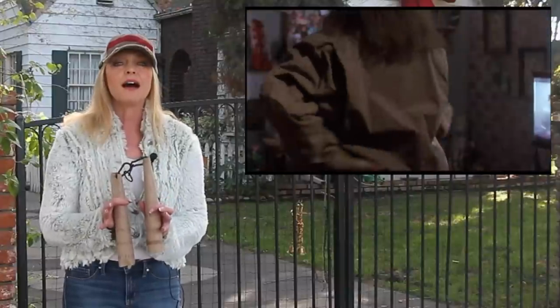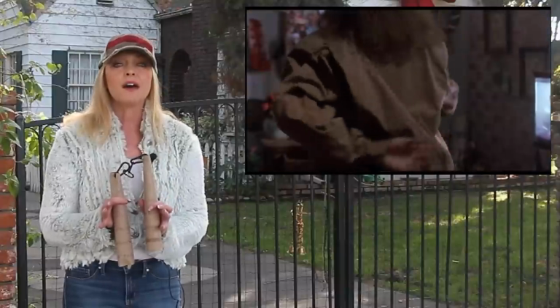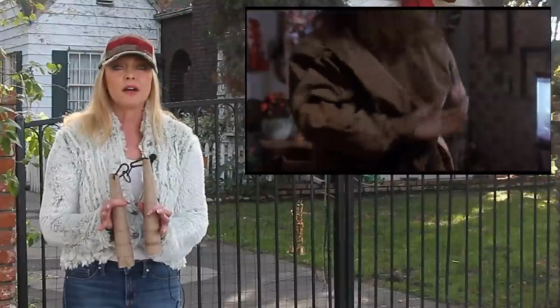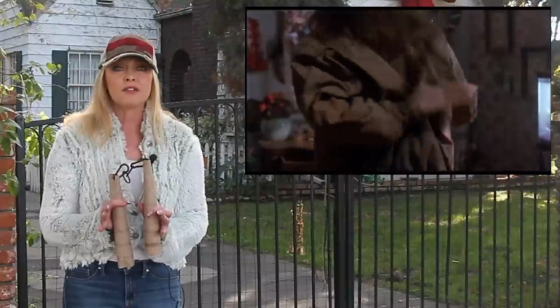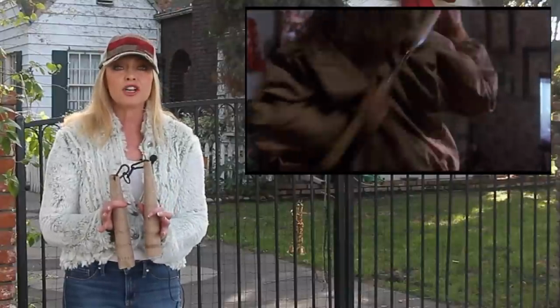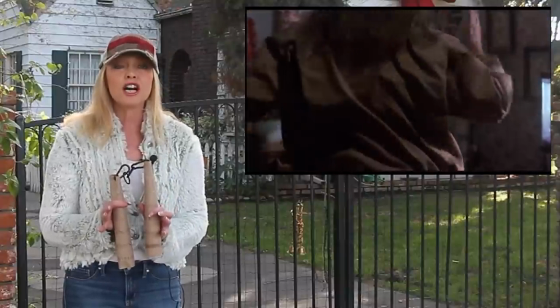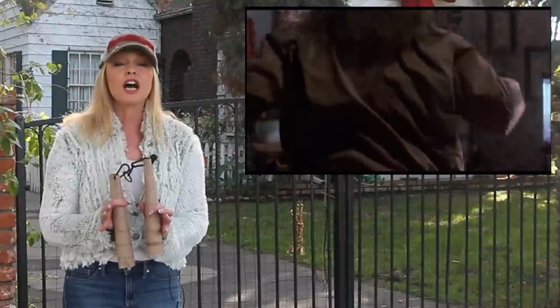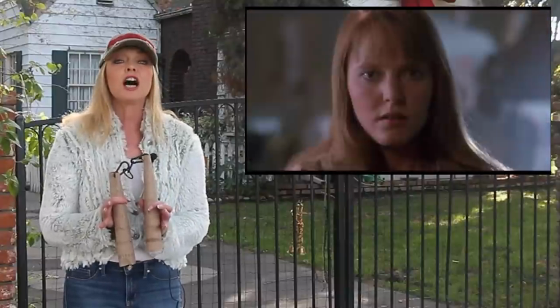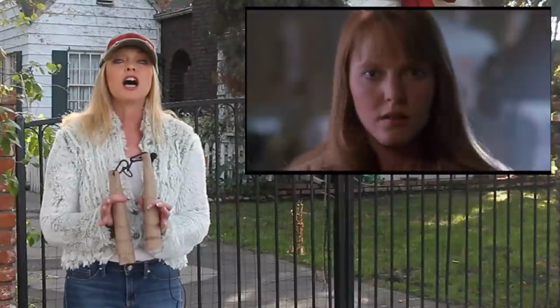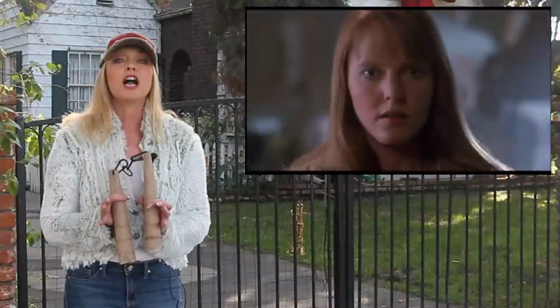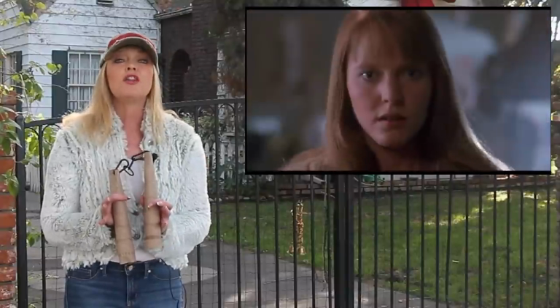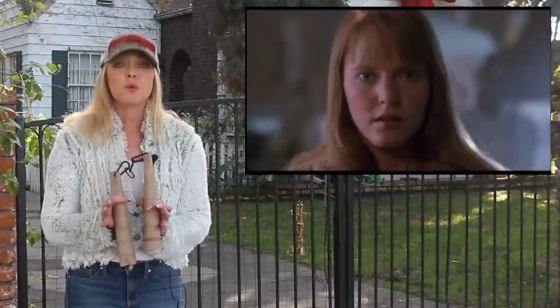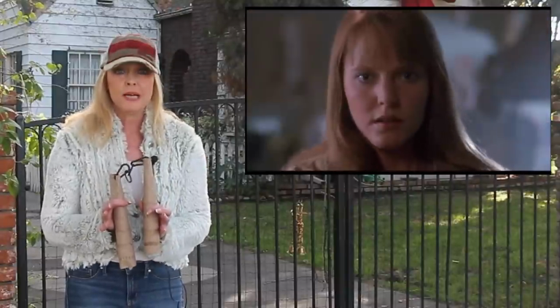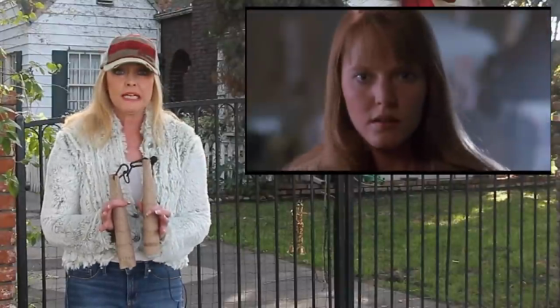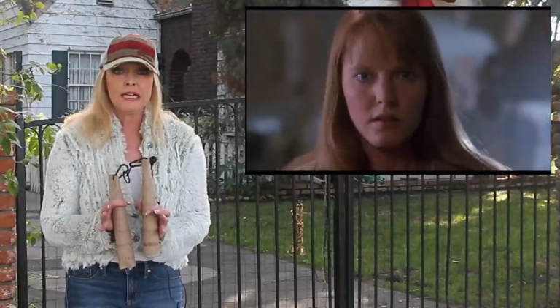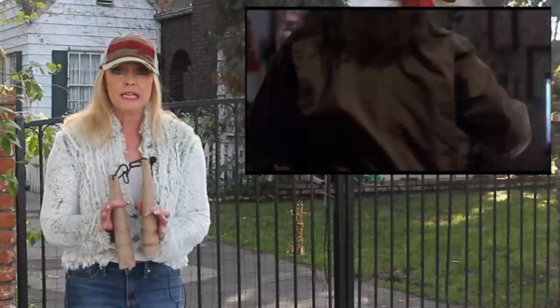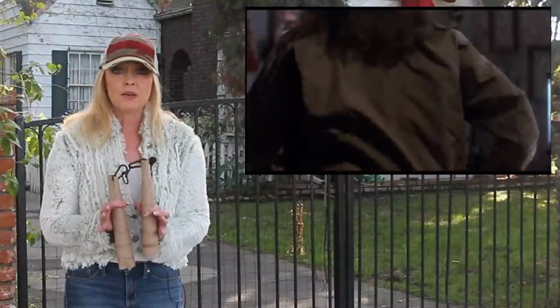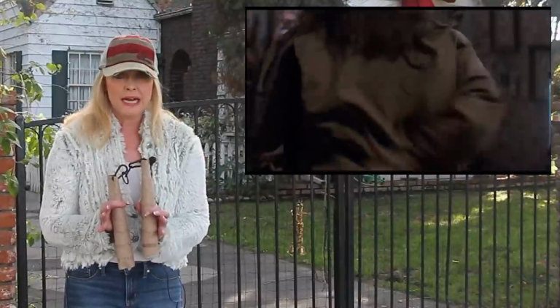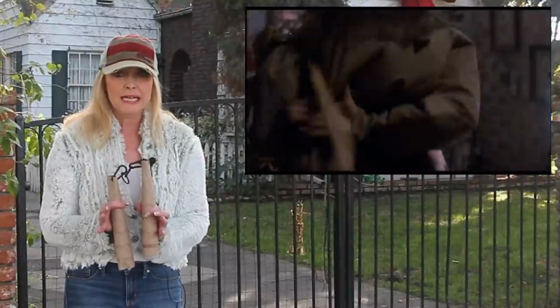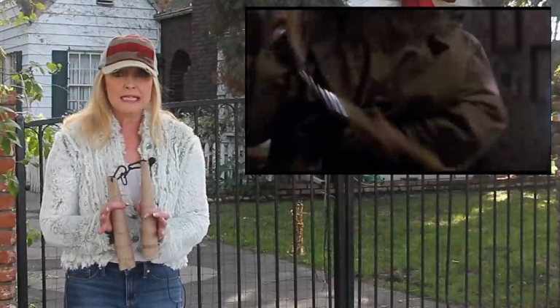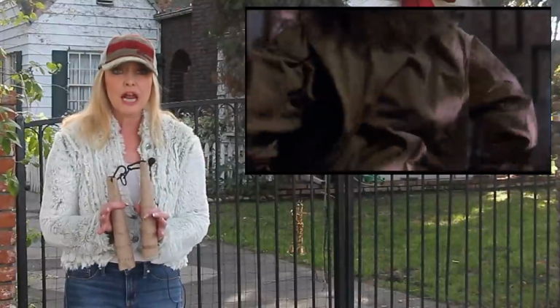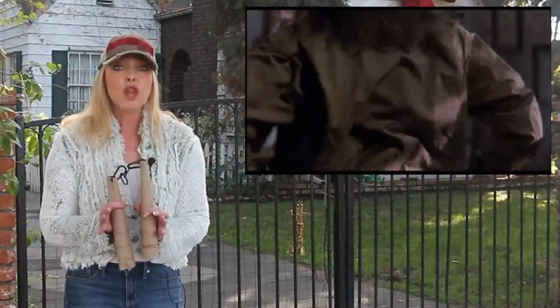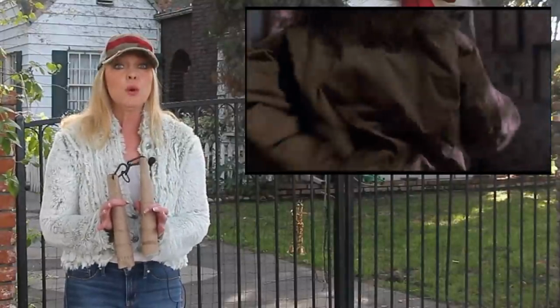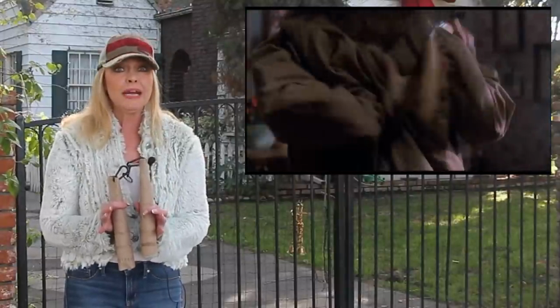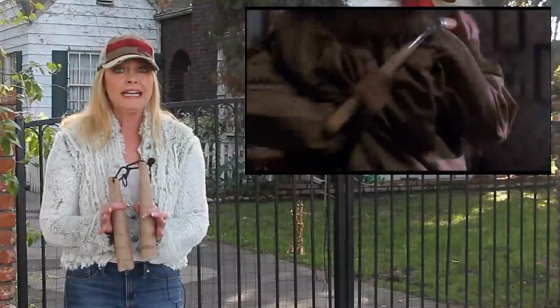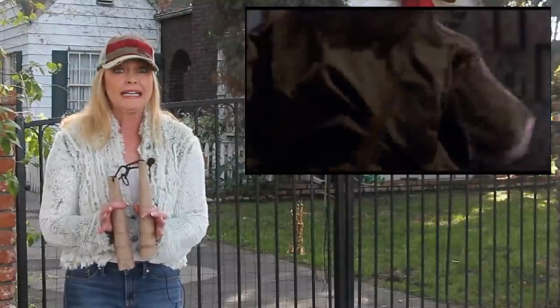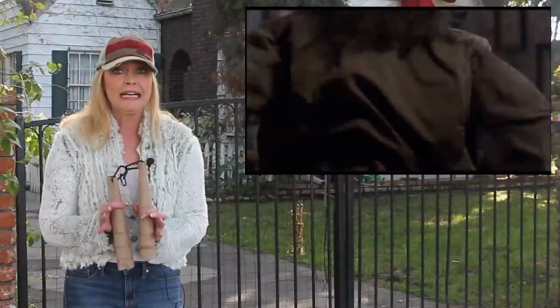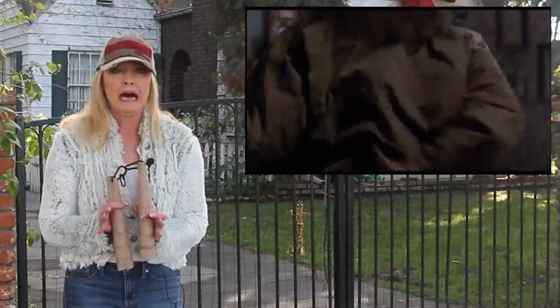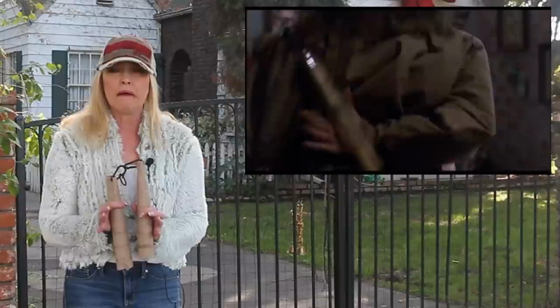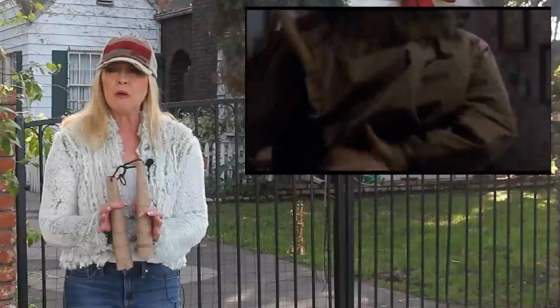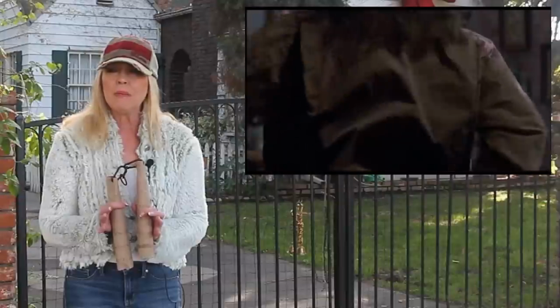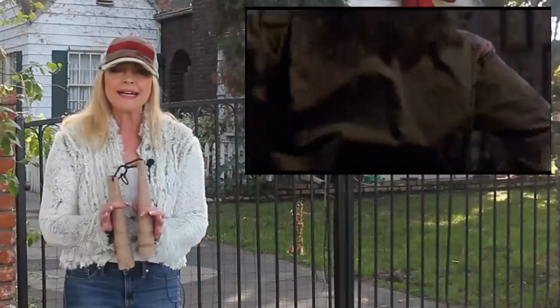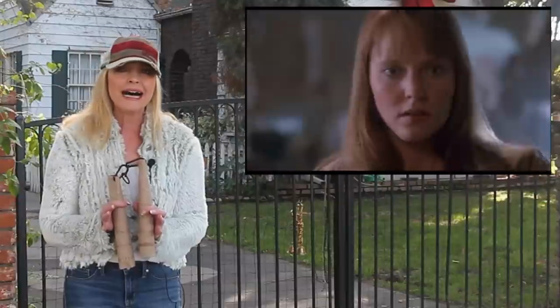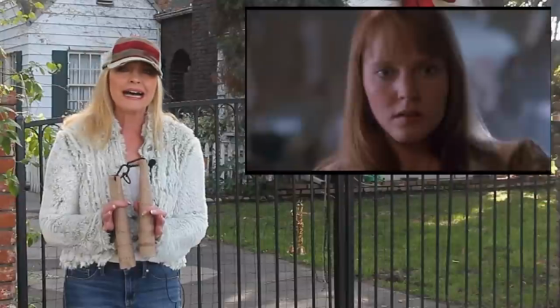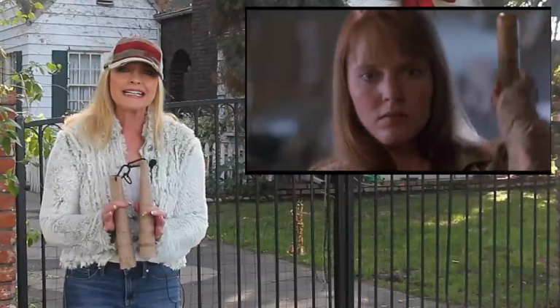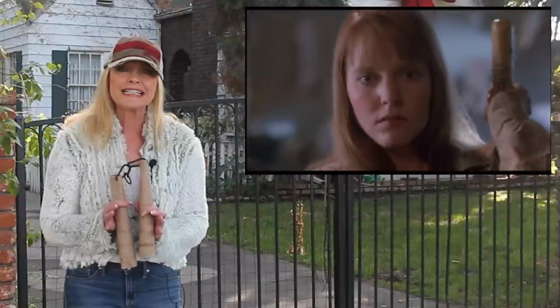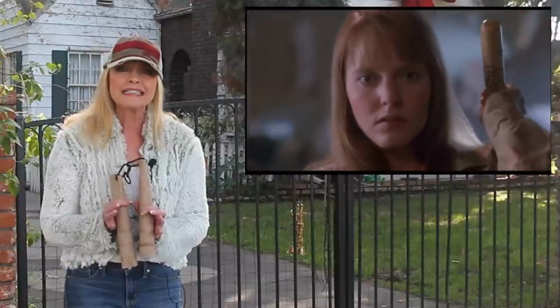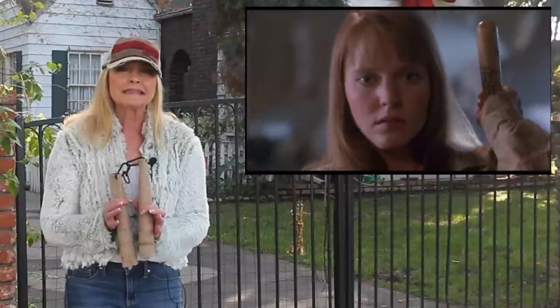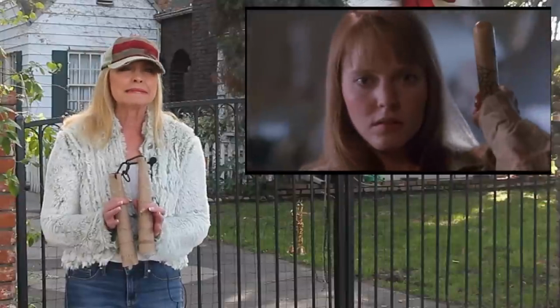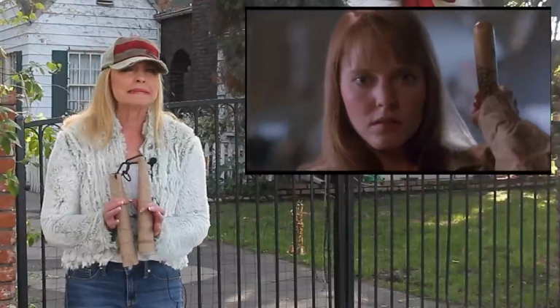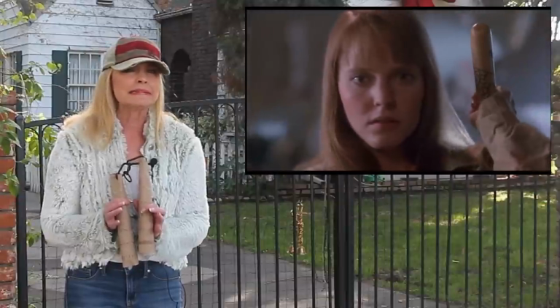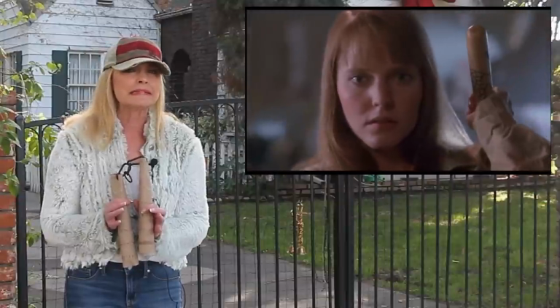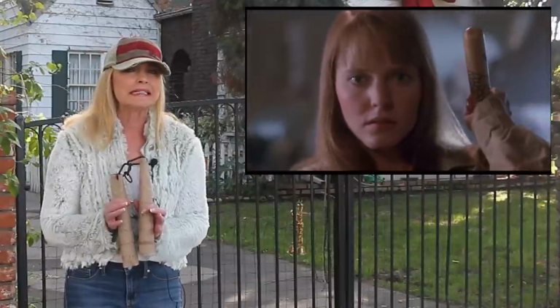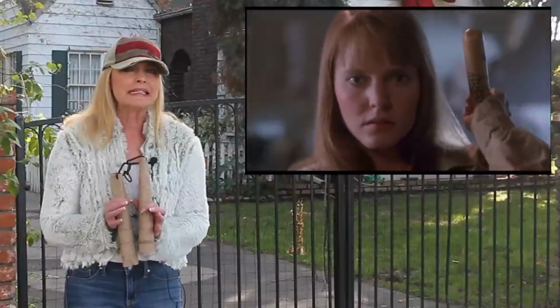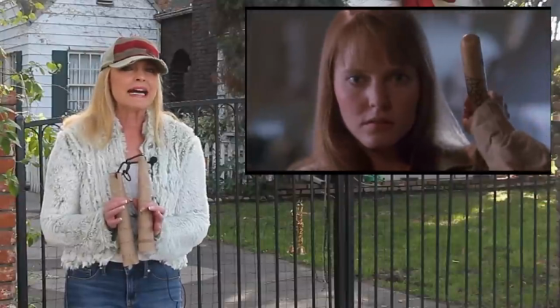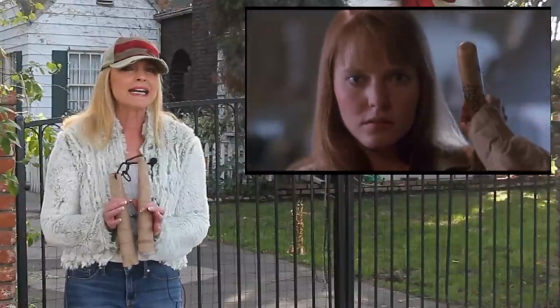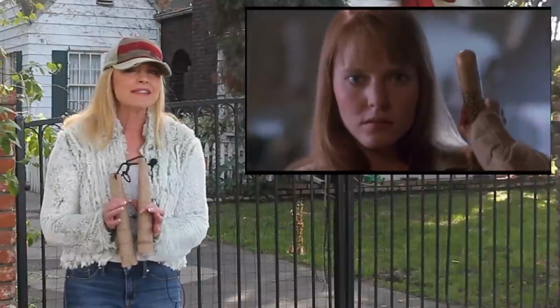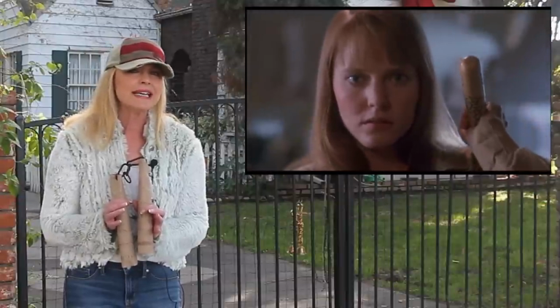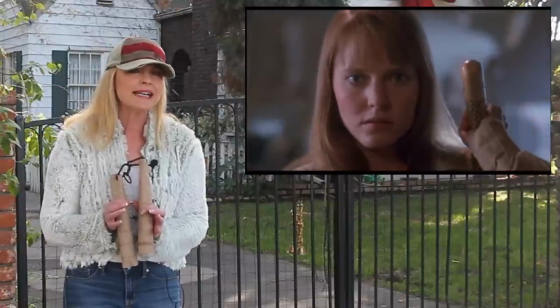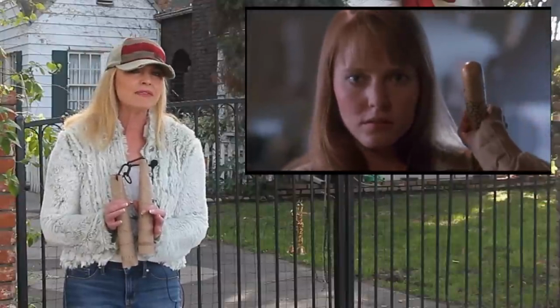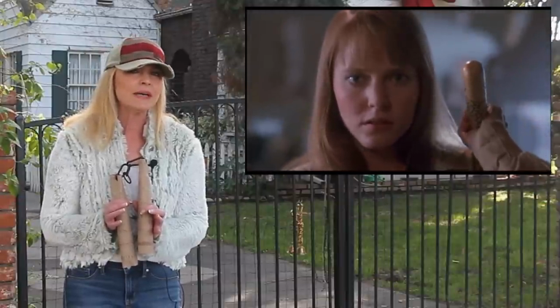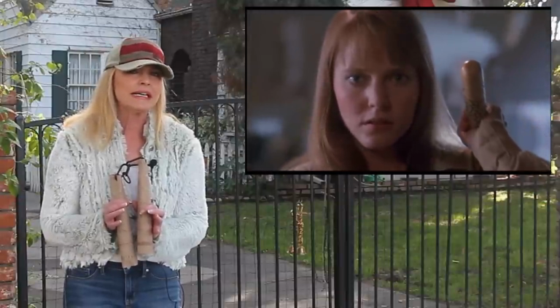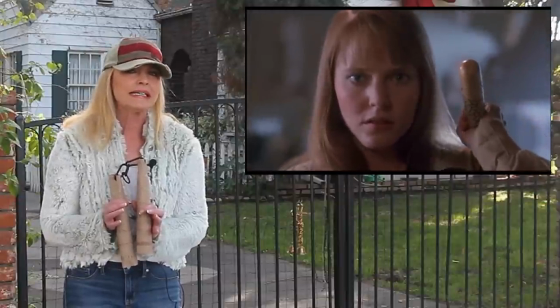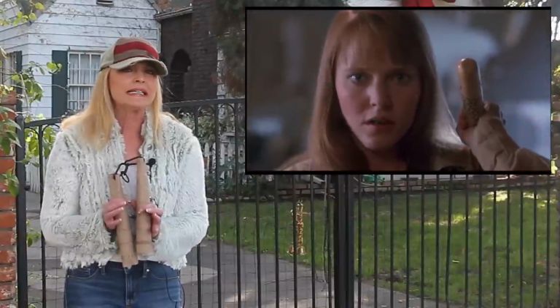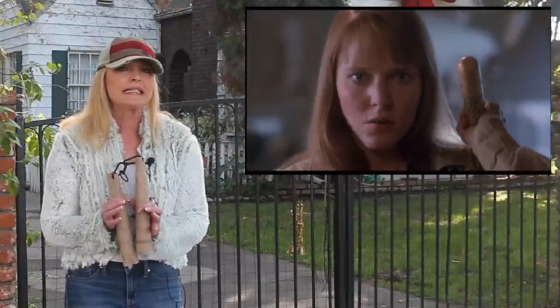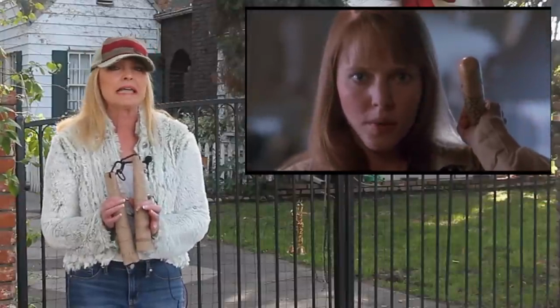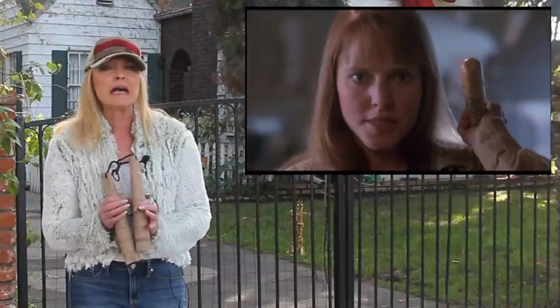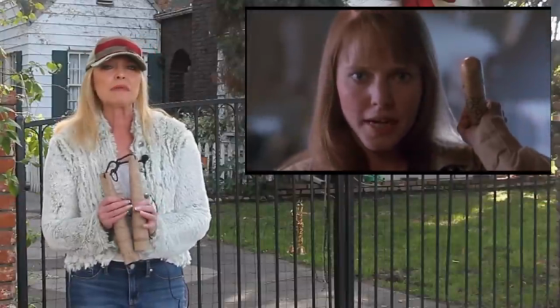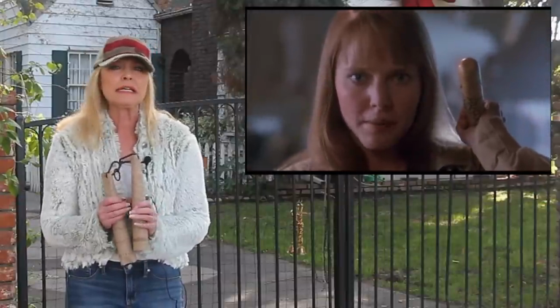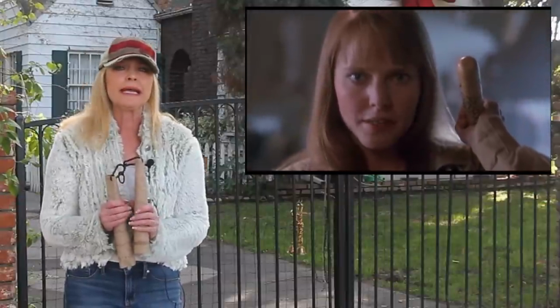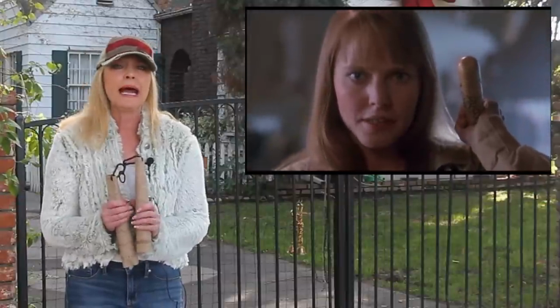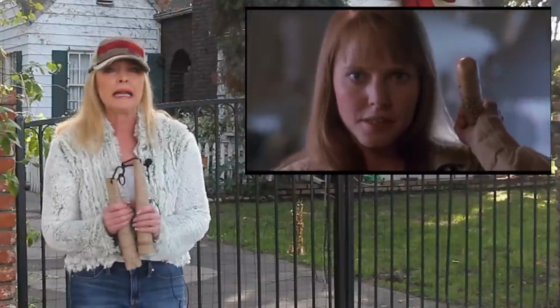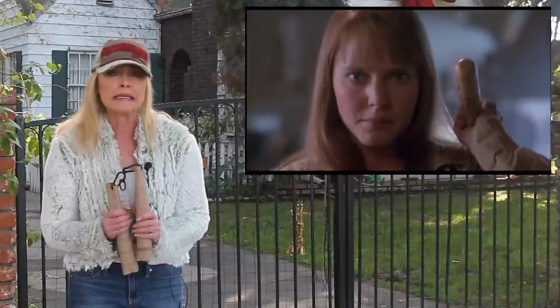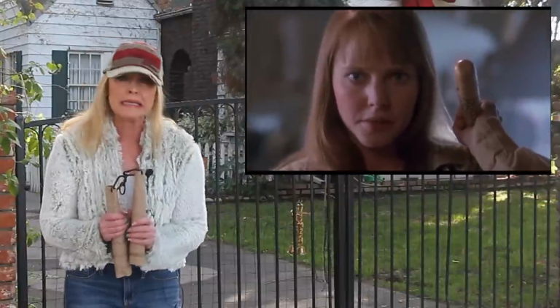However, the wig — oh my gosh. Kind of a dead giveaway that it's not really Alice.